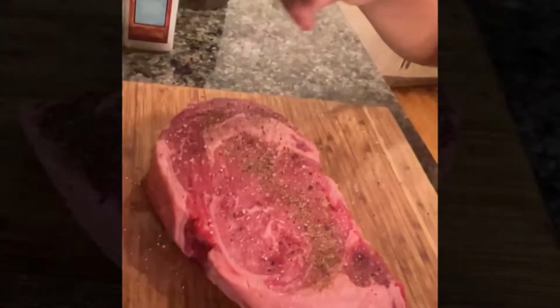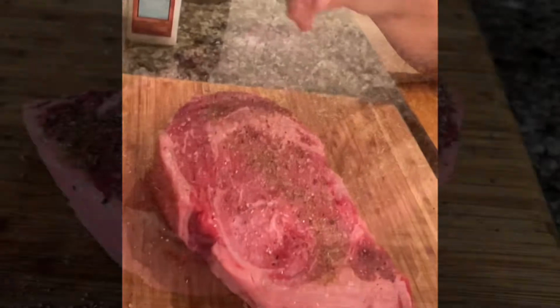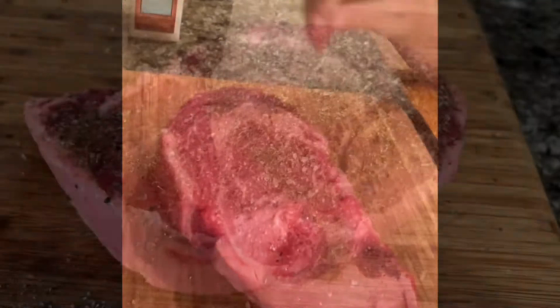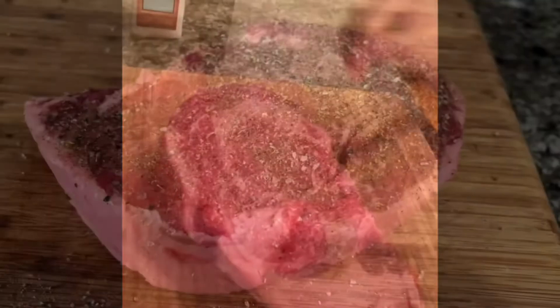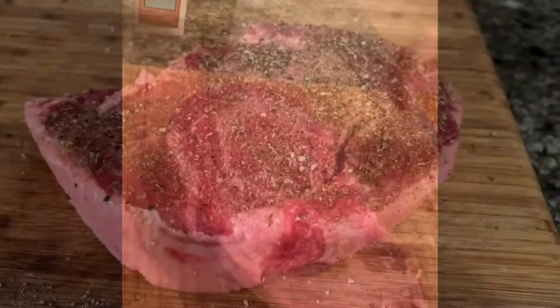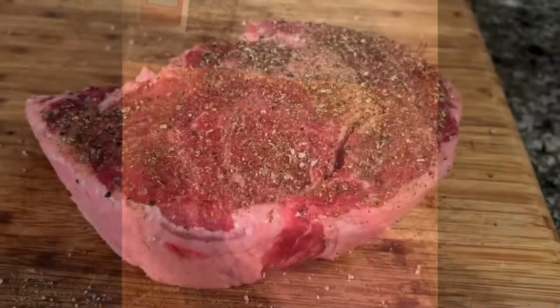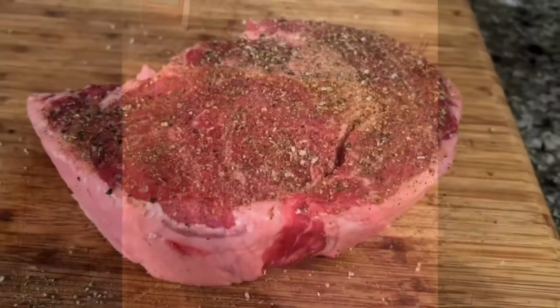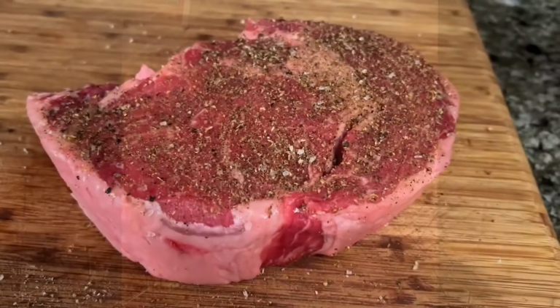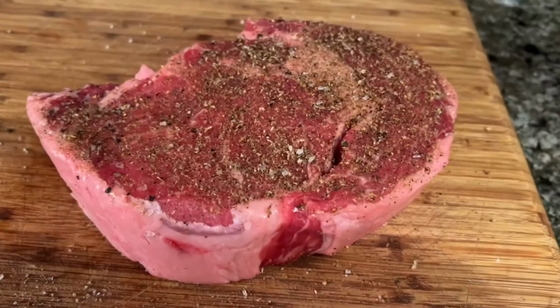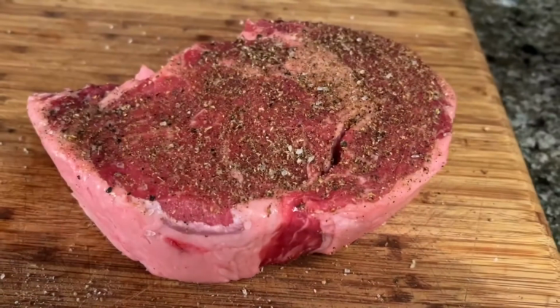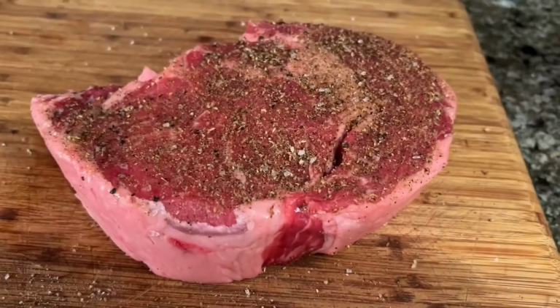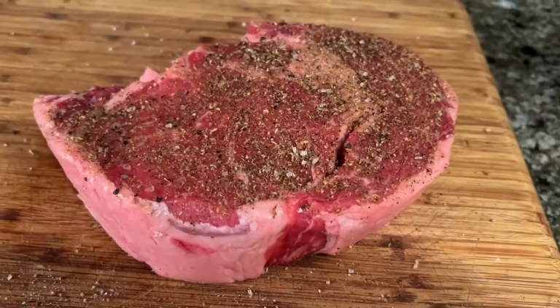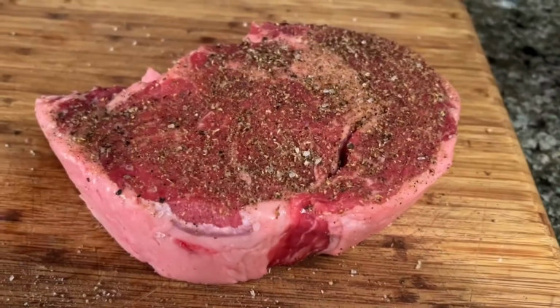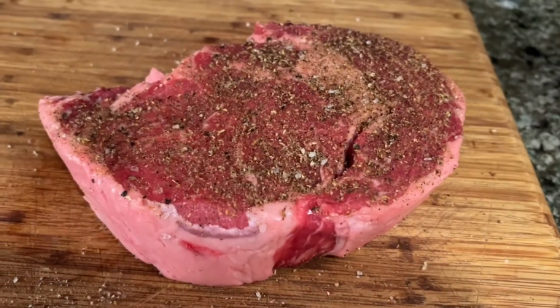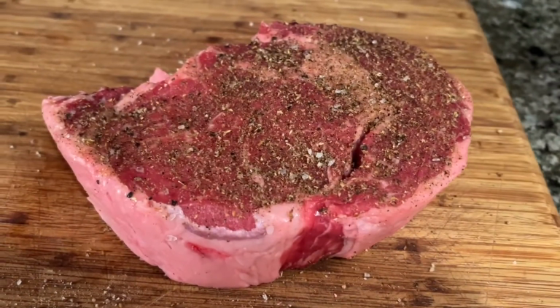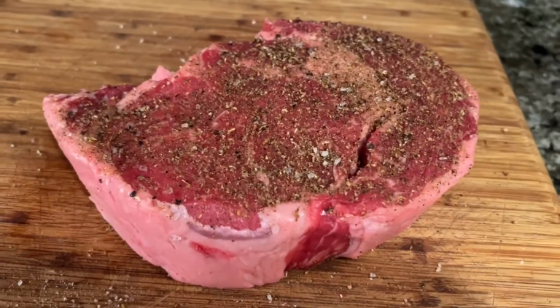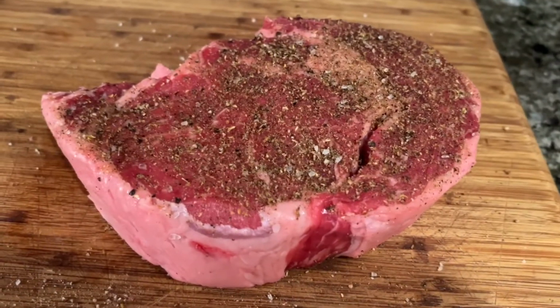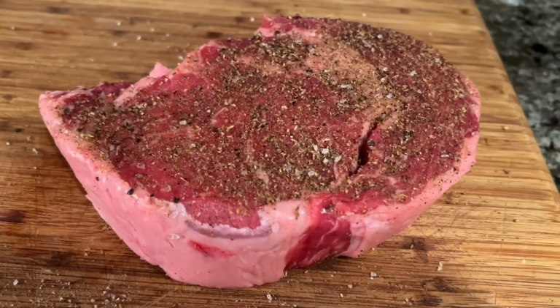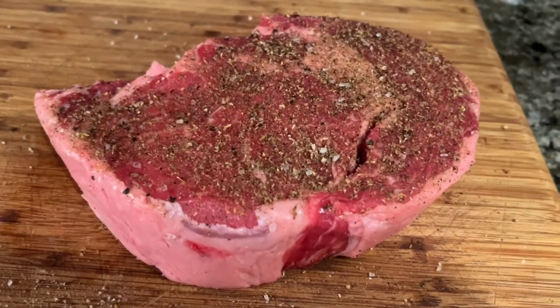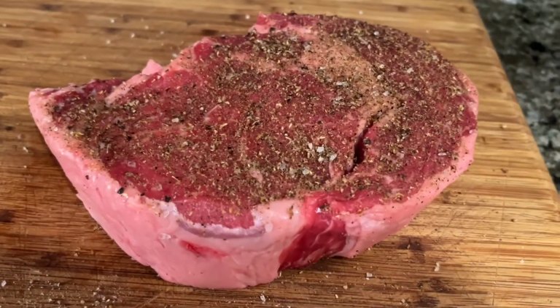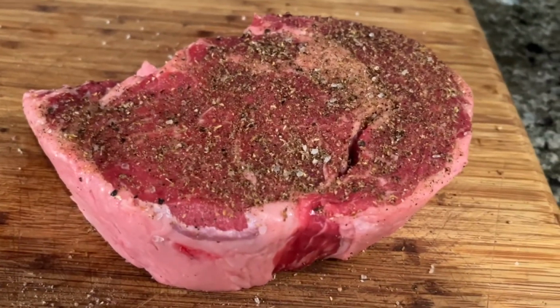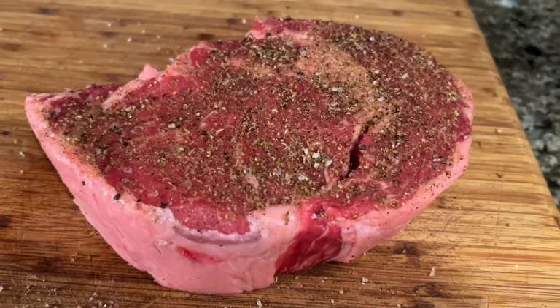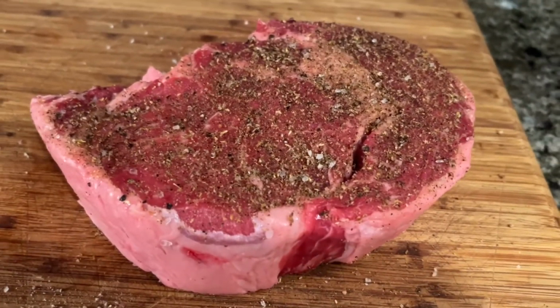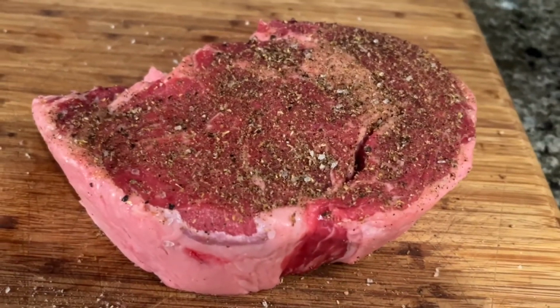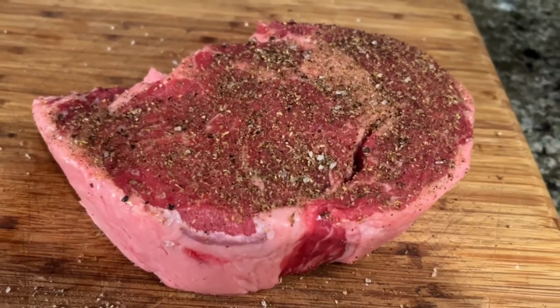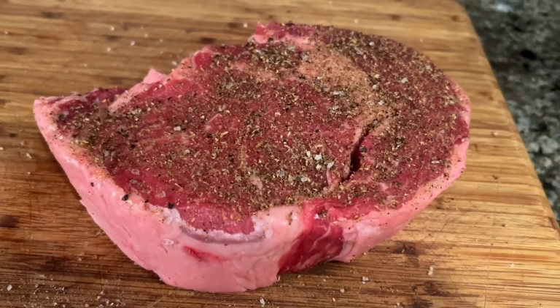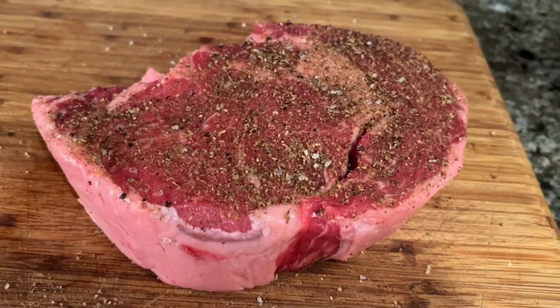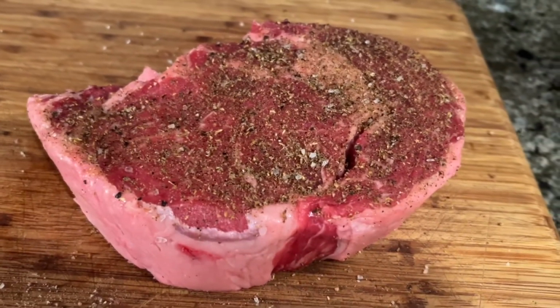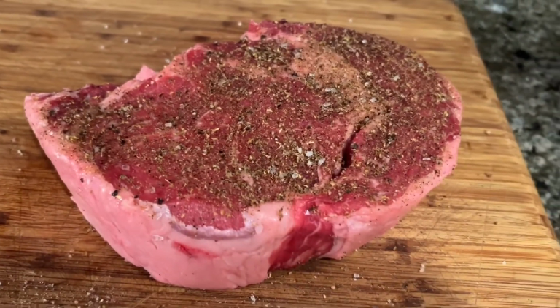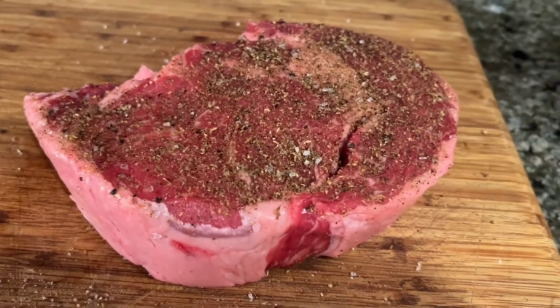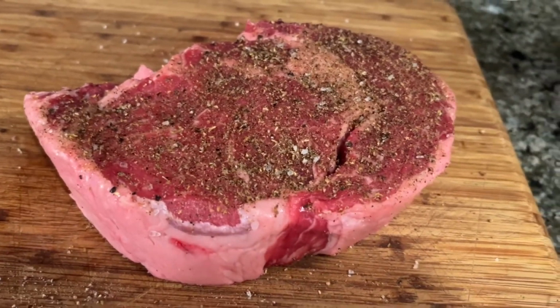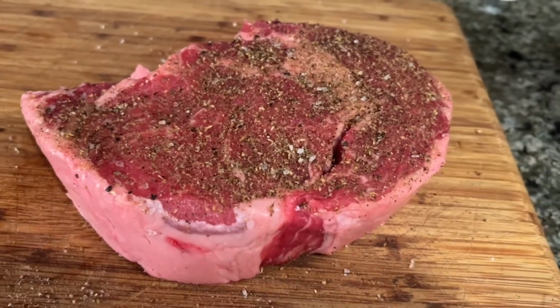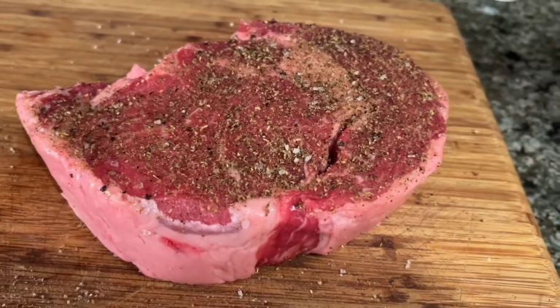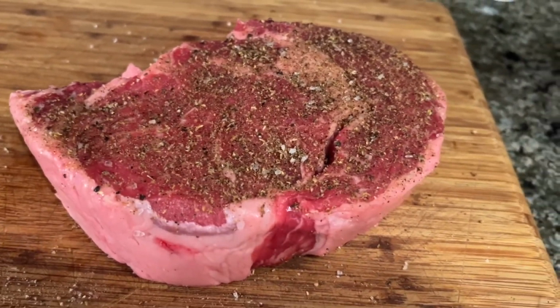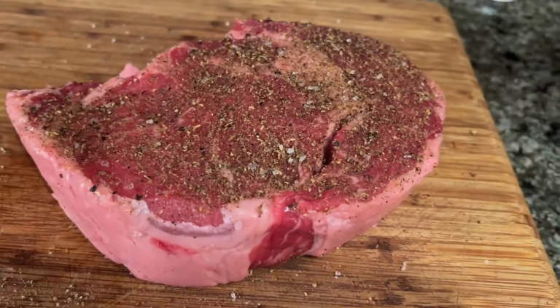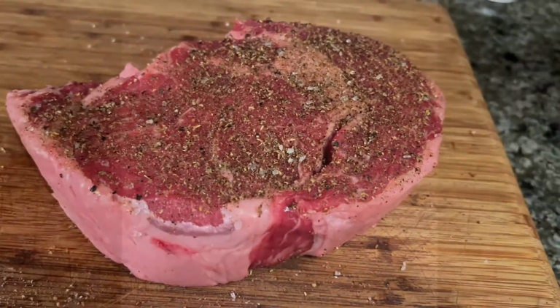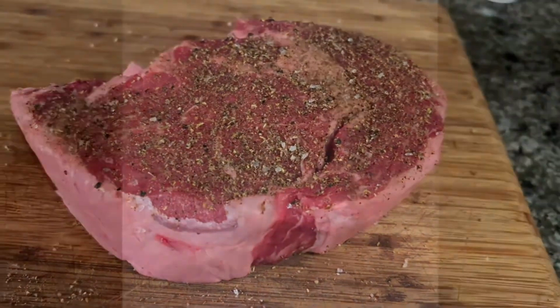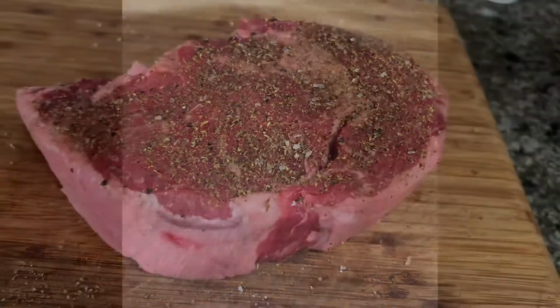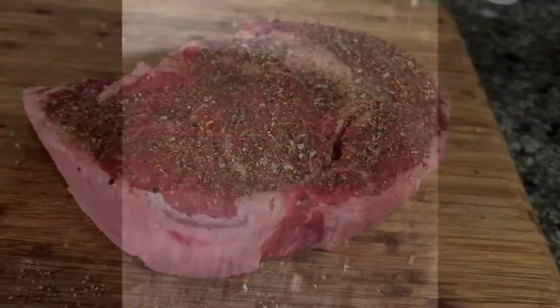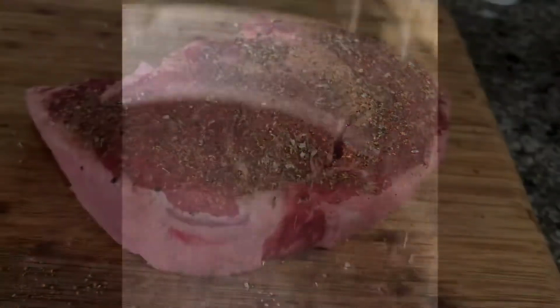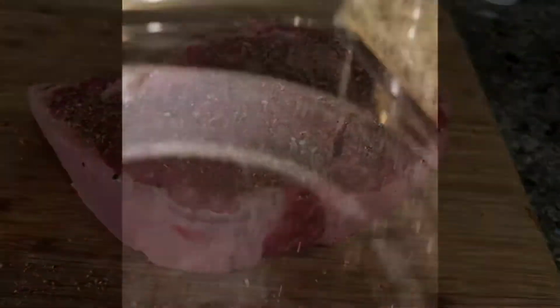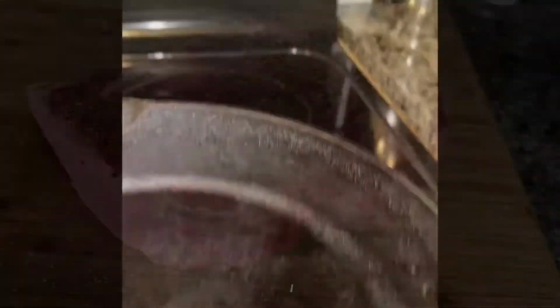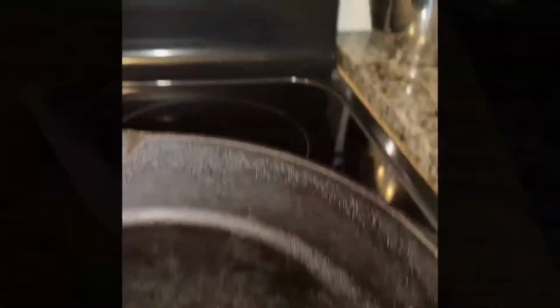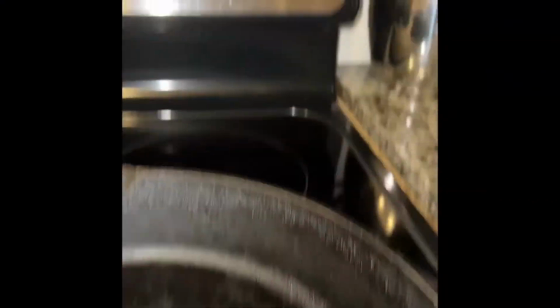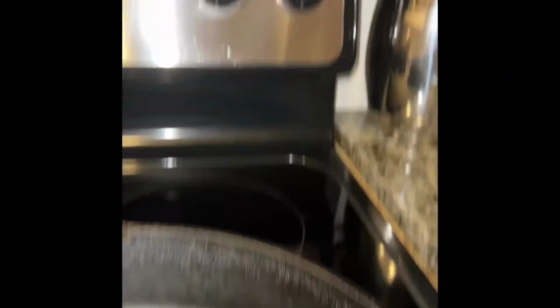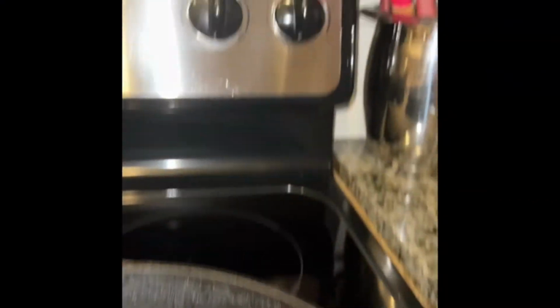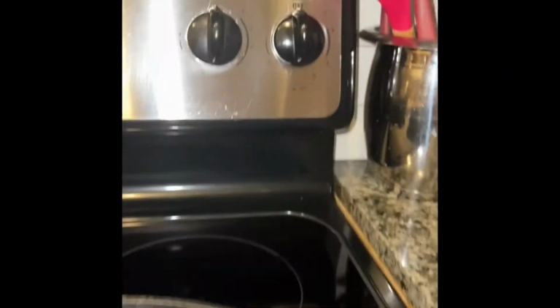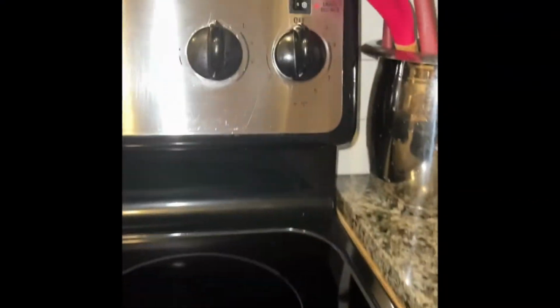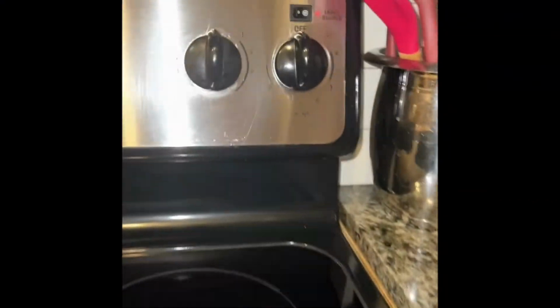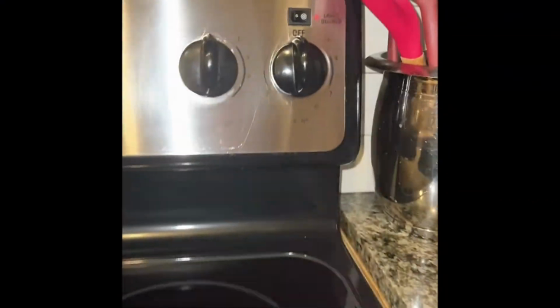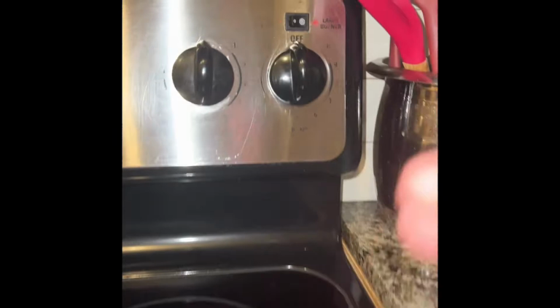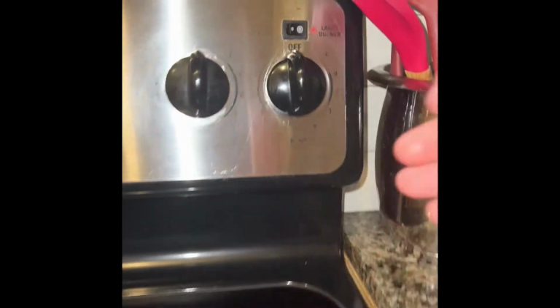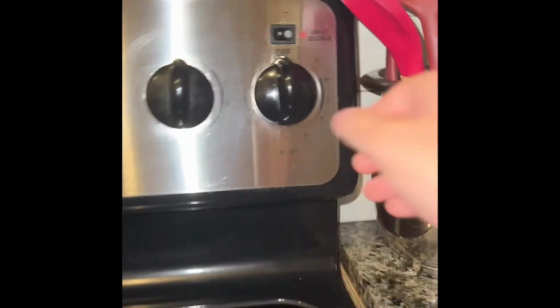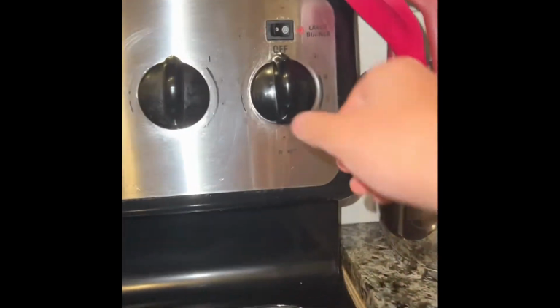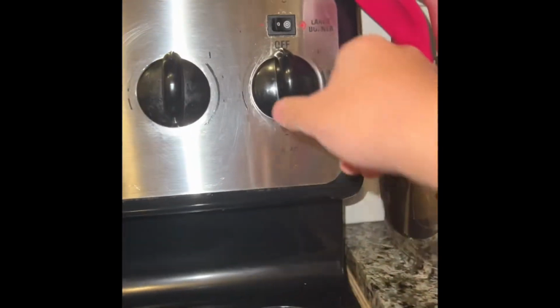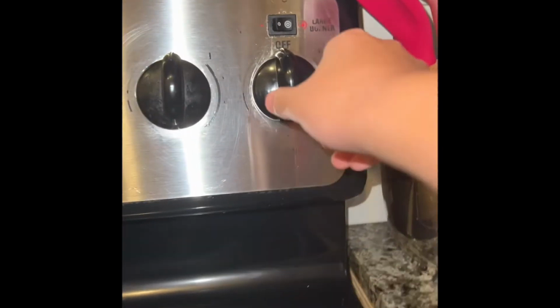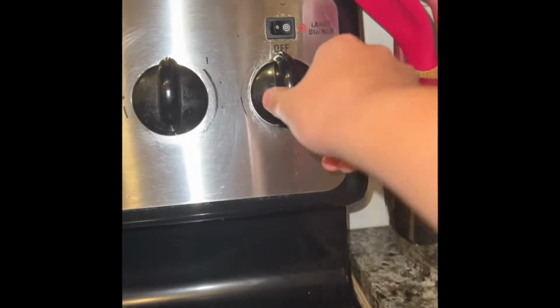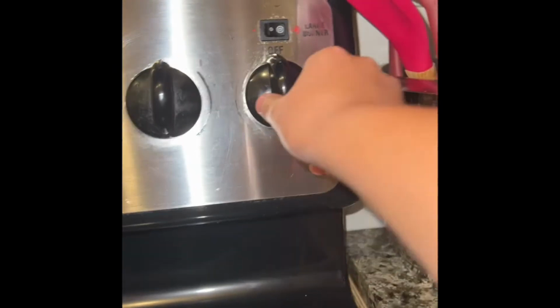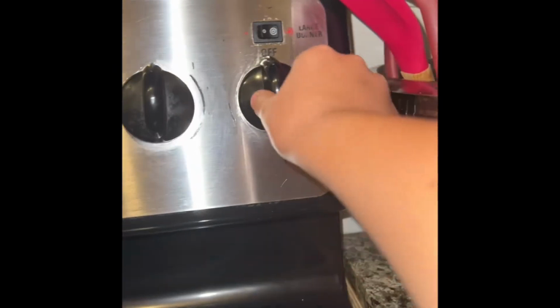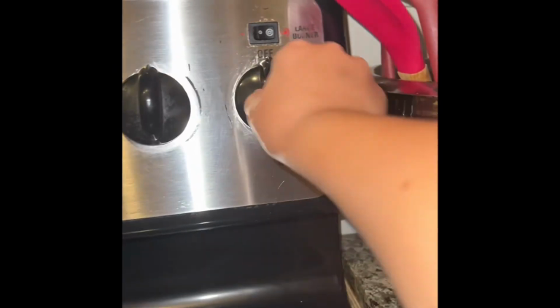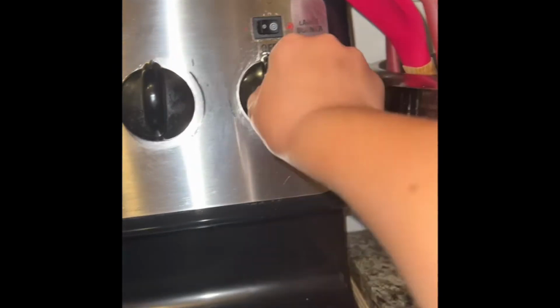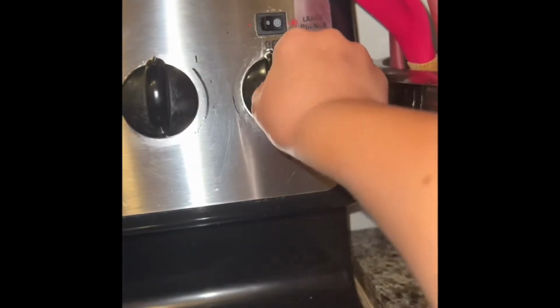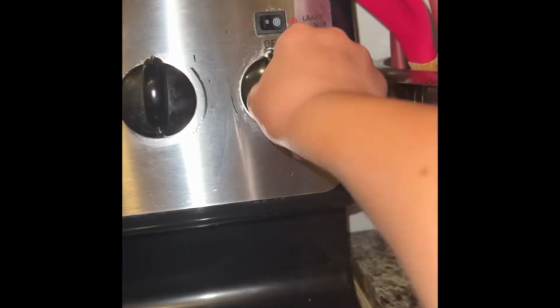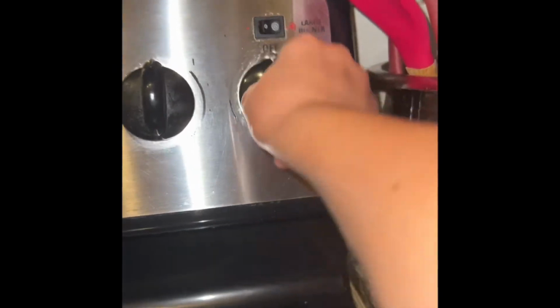Now that your steak is seasoned, let it rest for 5 to 10 minutes. Now that your steak has rested, turn your pan up to high.